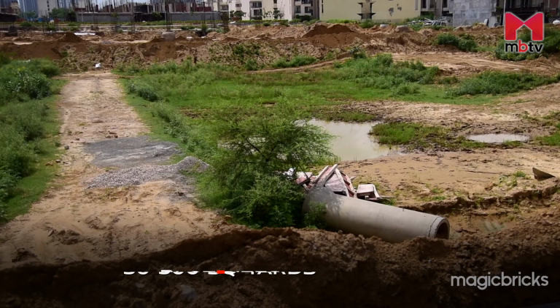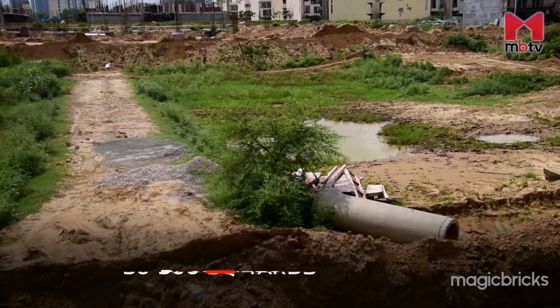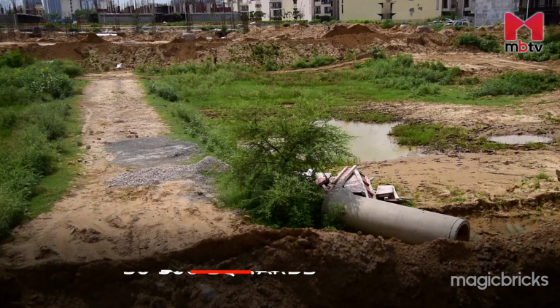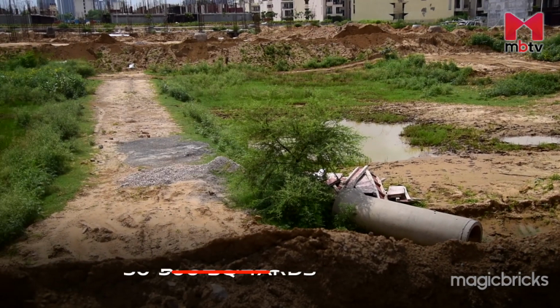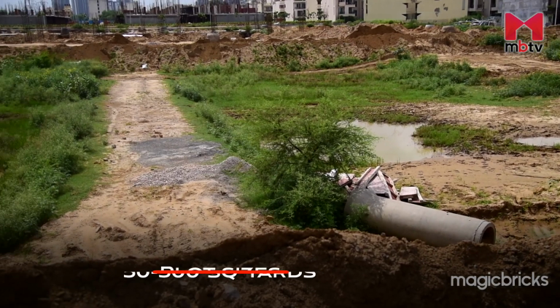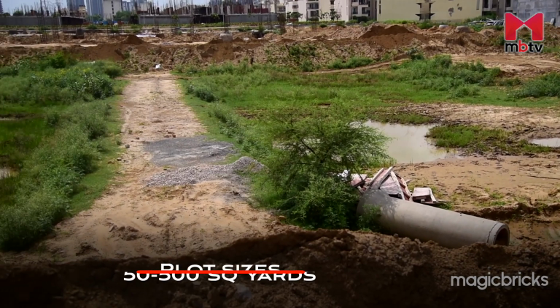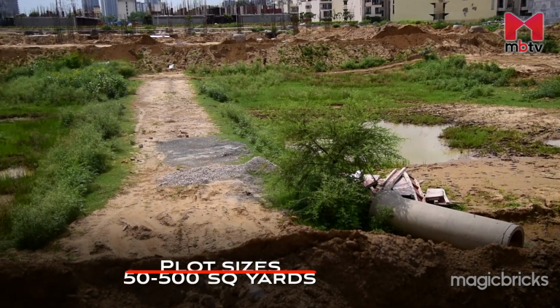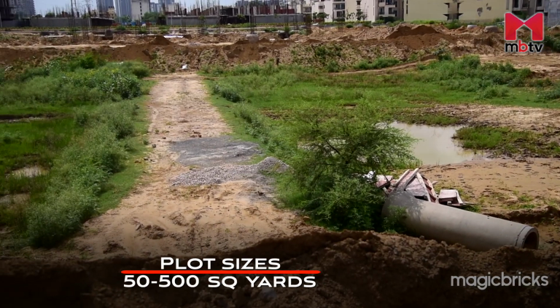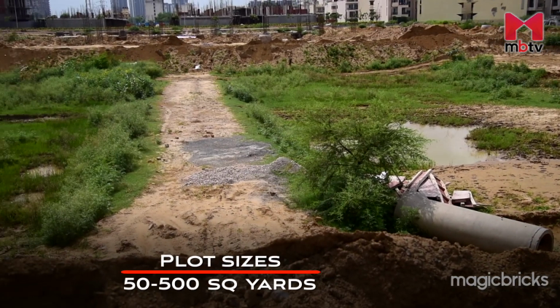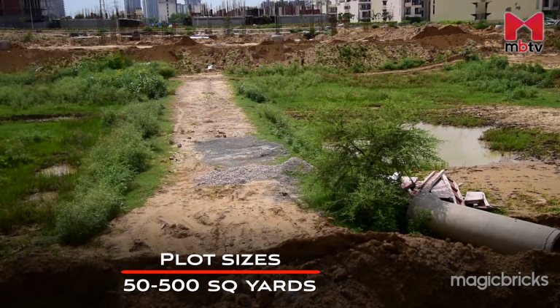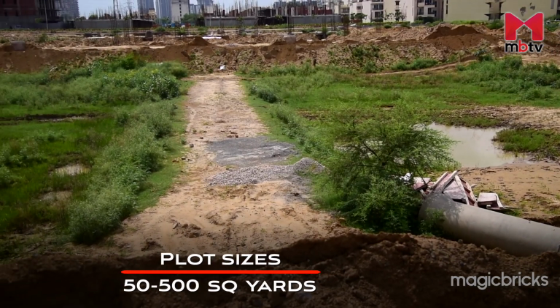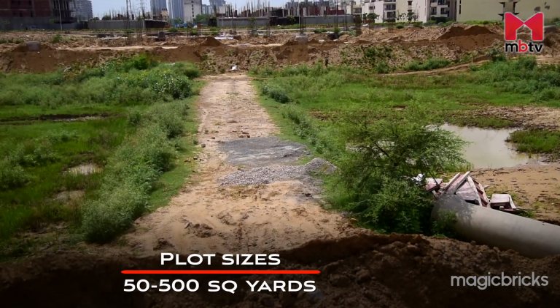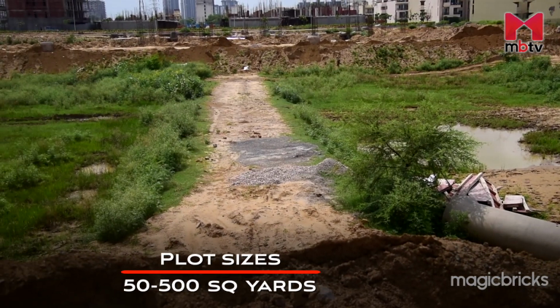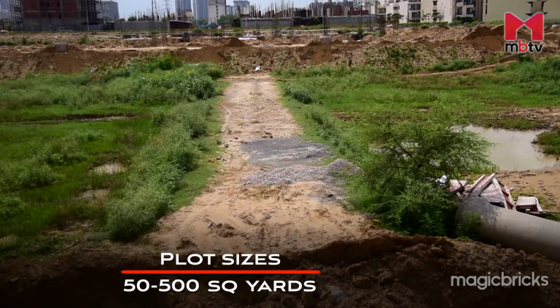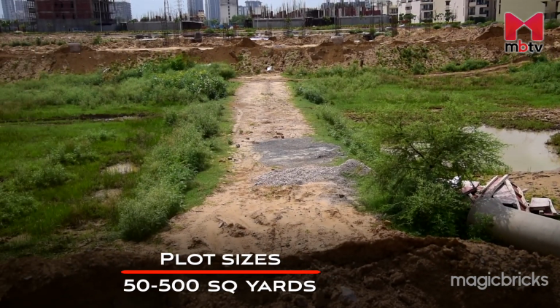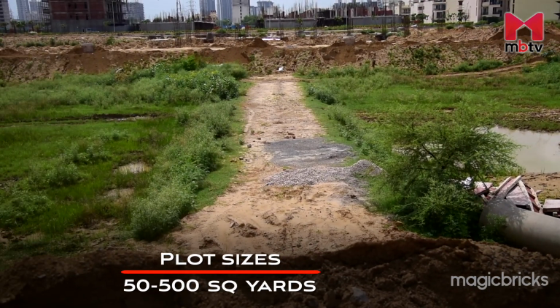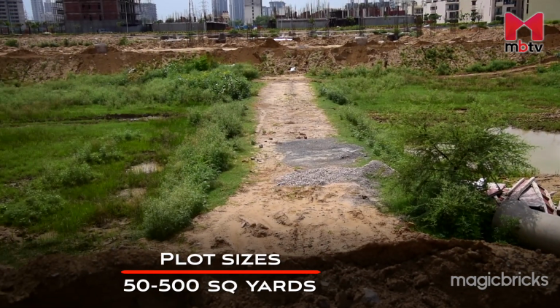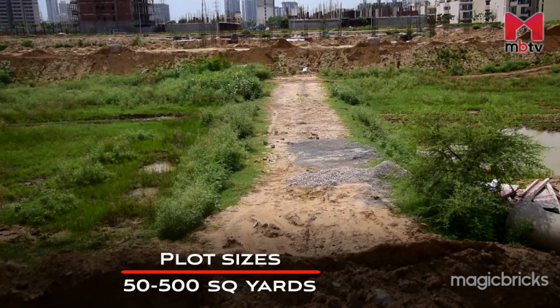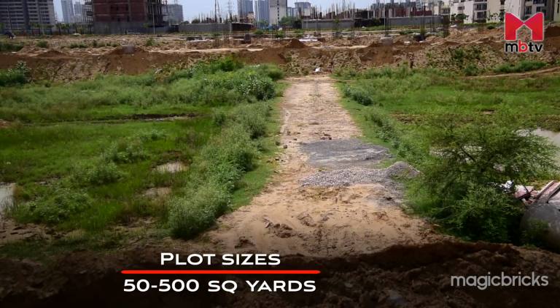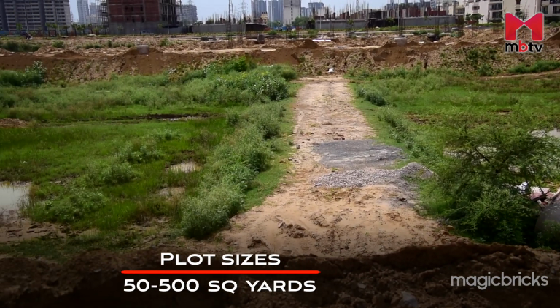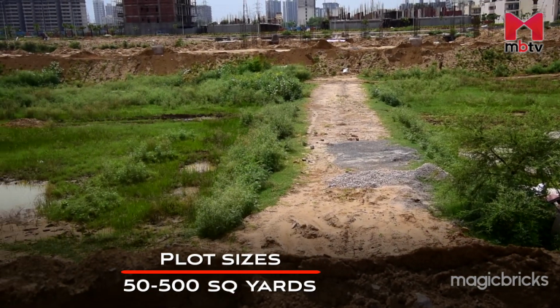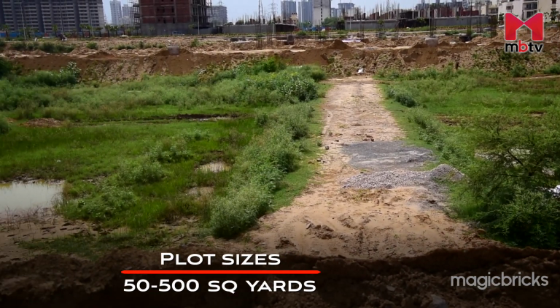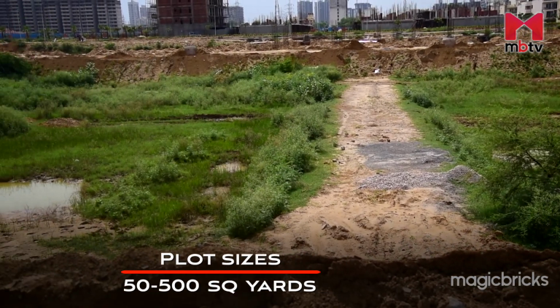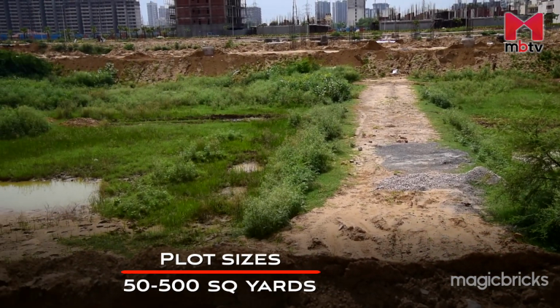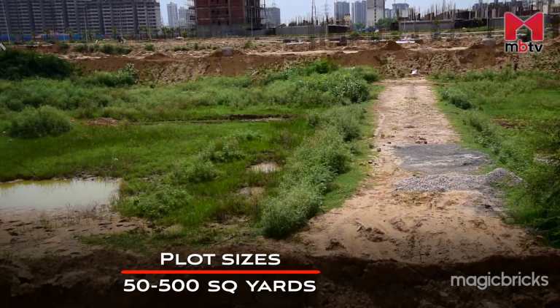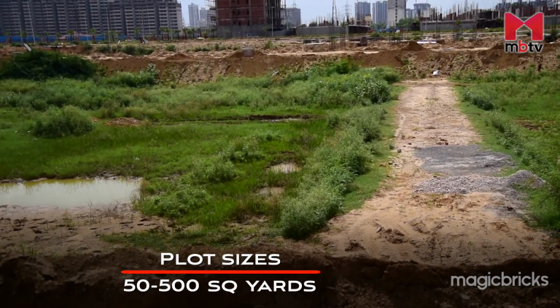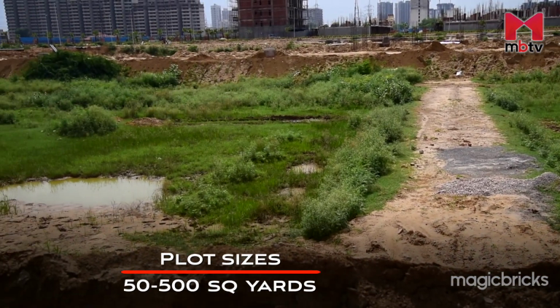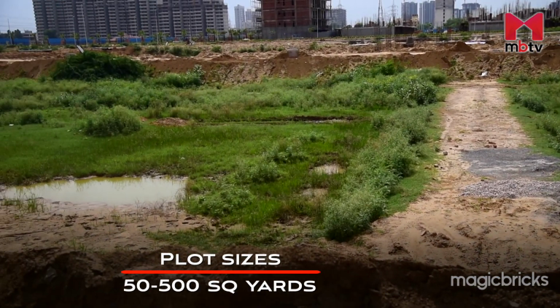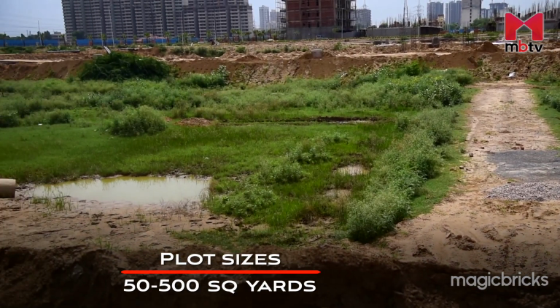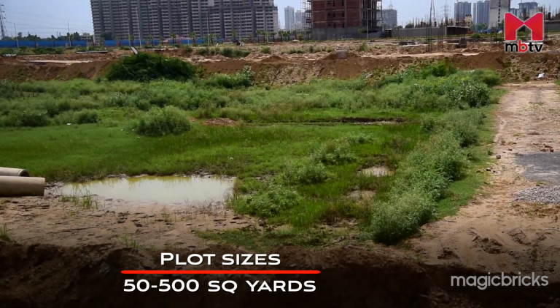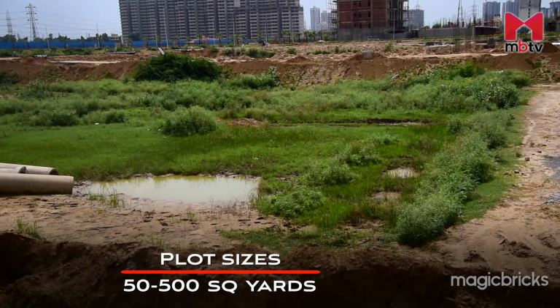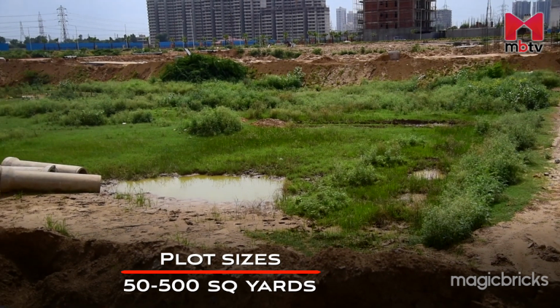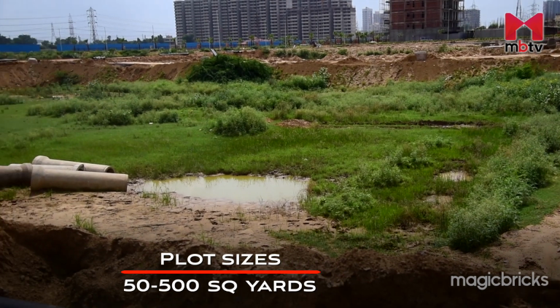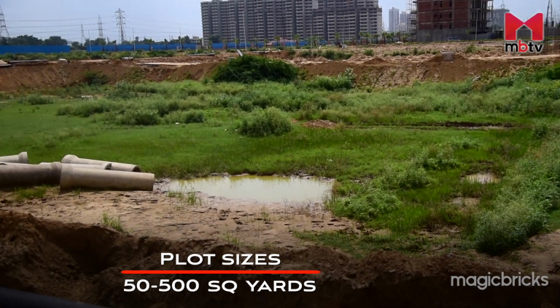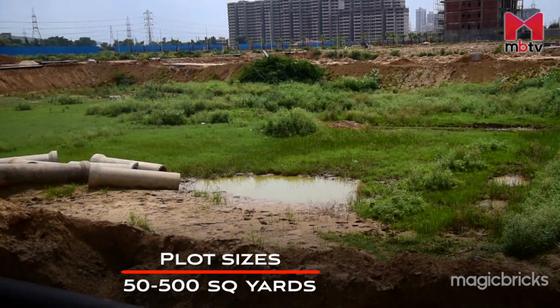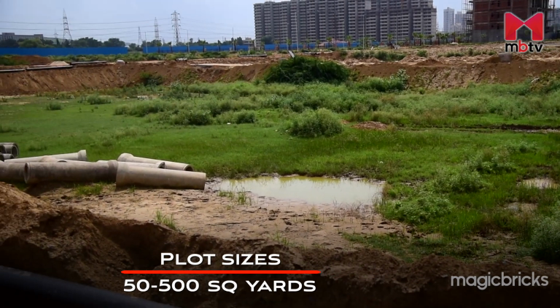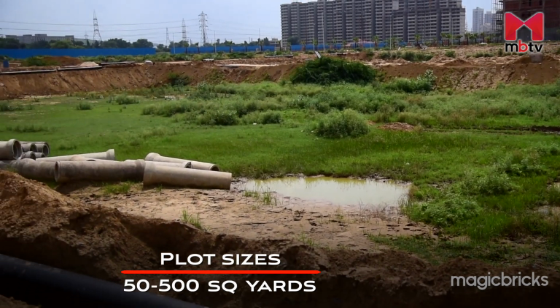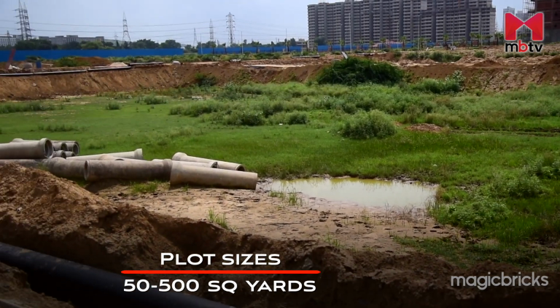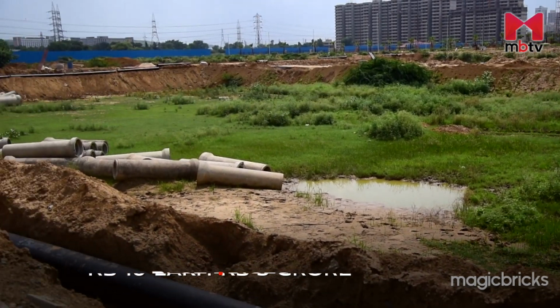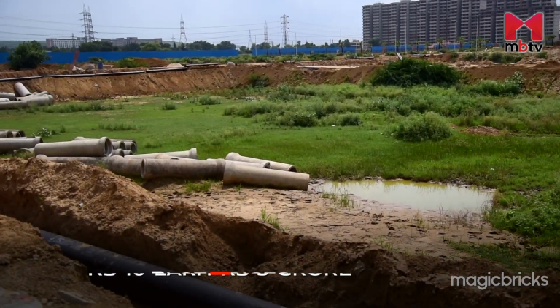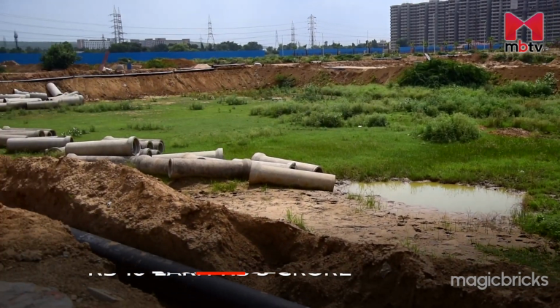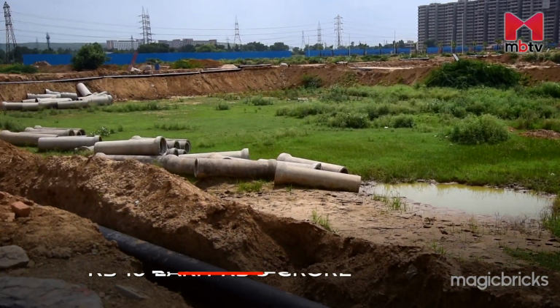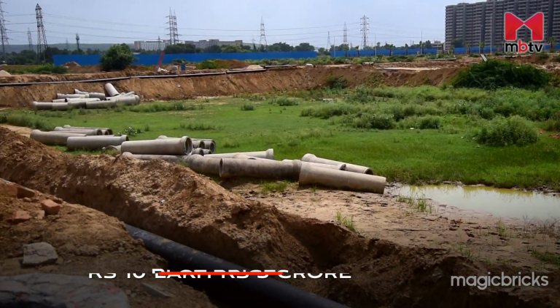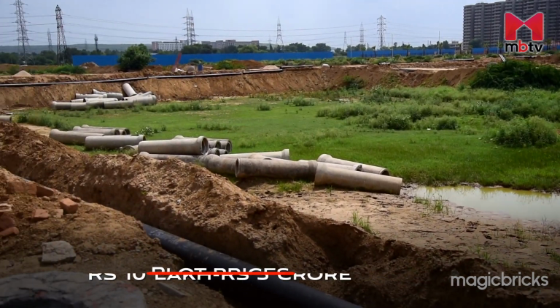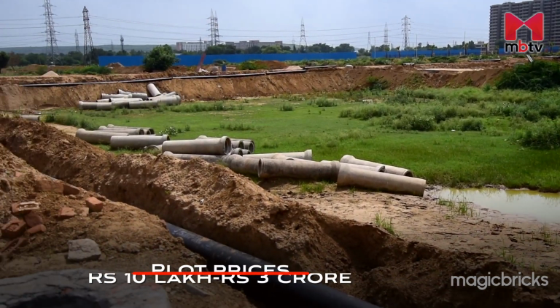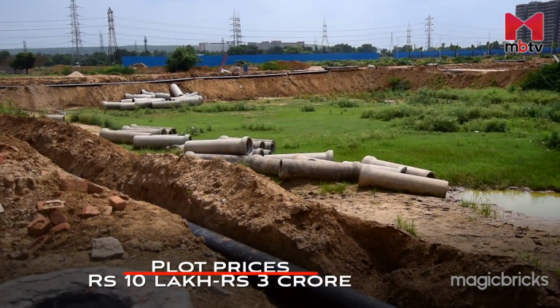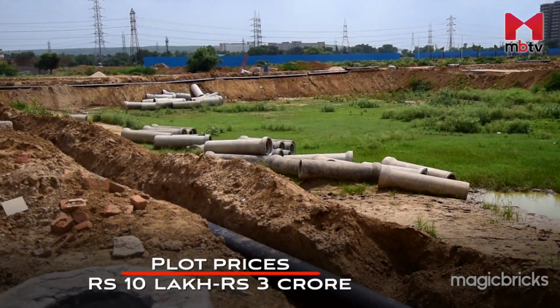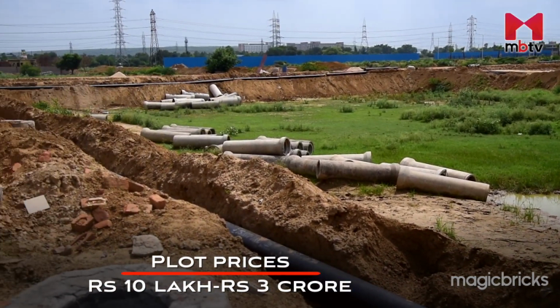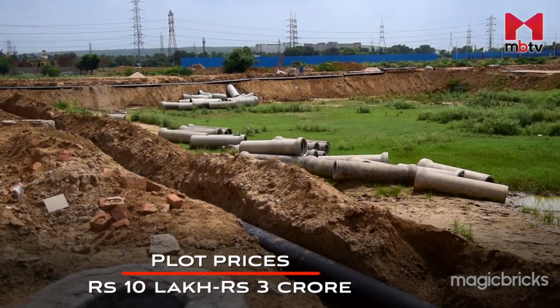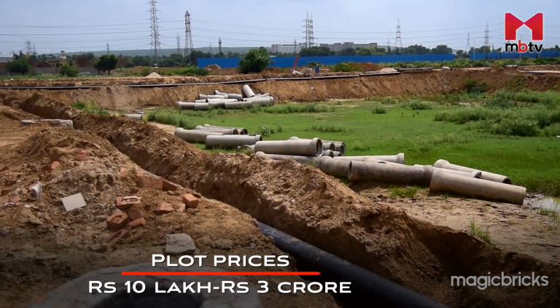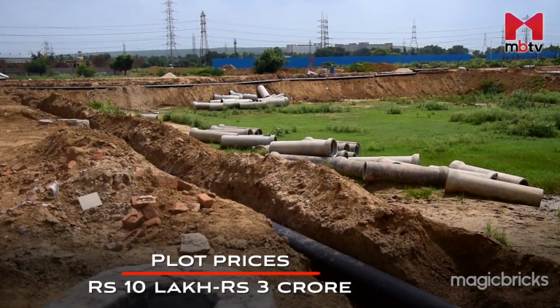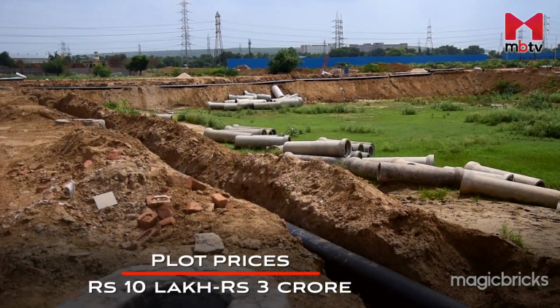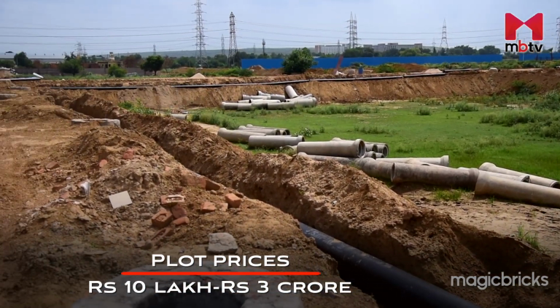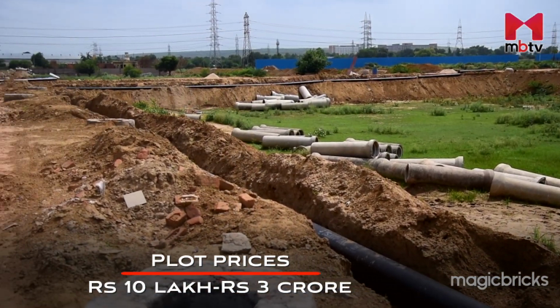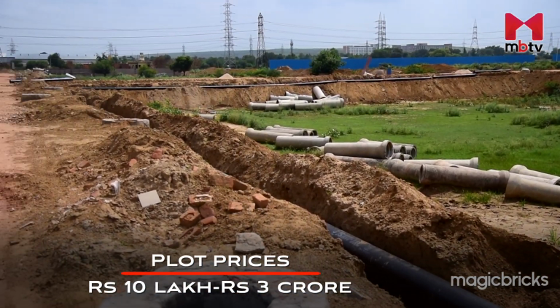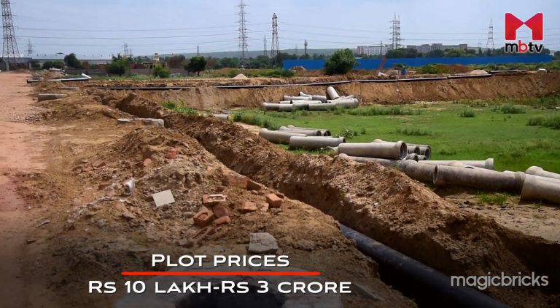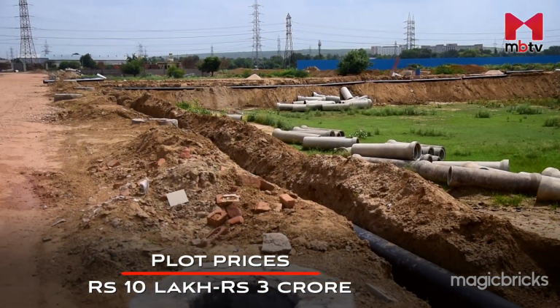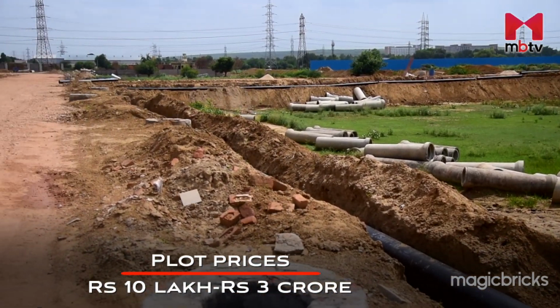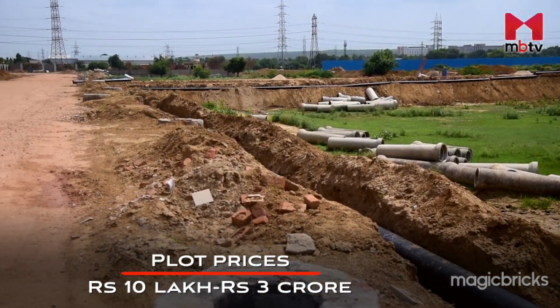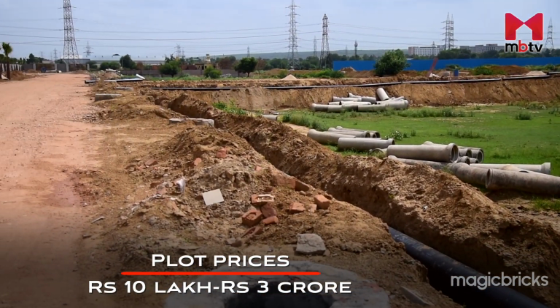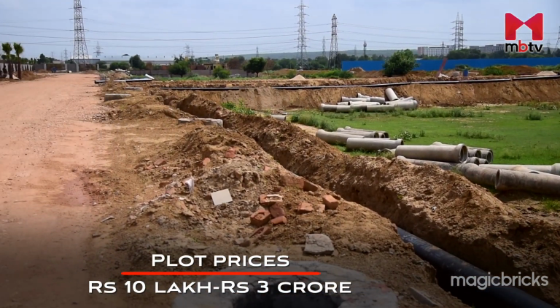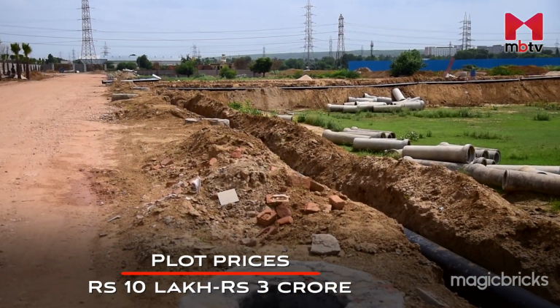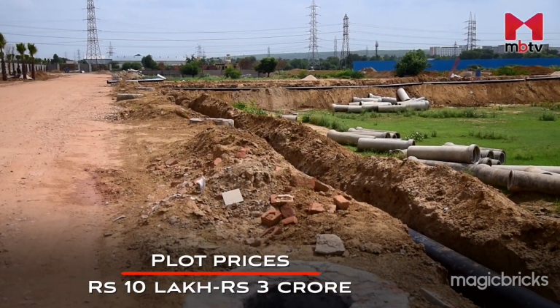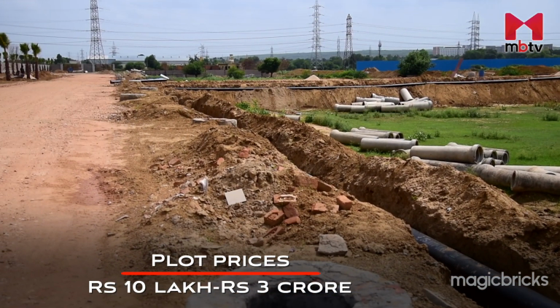Sizes of plots on this stretch range between 50 to 500 square yards and are priced somewhere between 10 lakh to 3 crores.